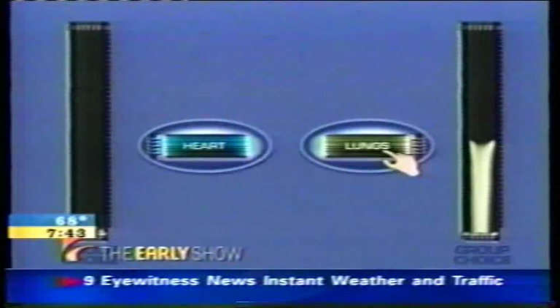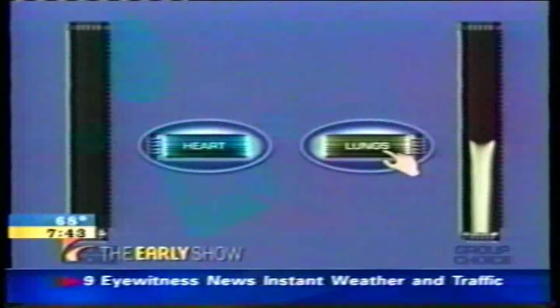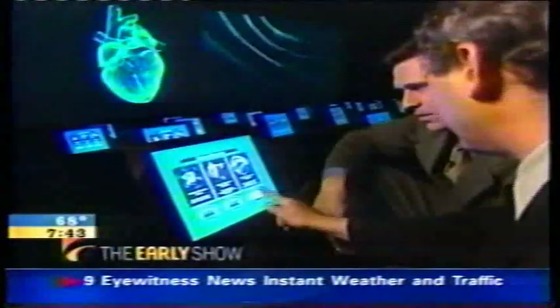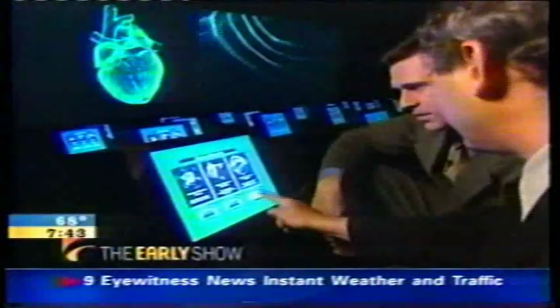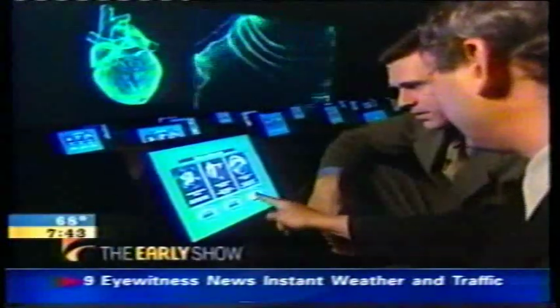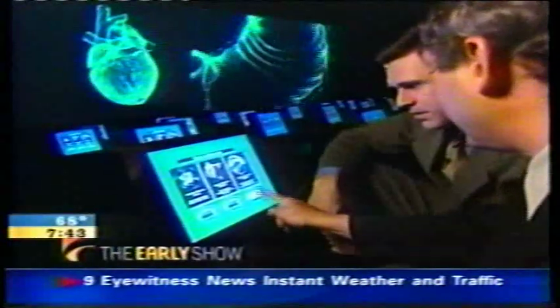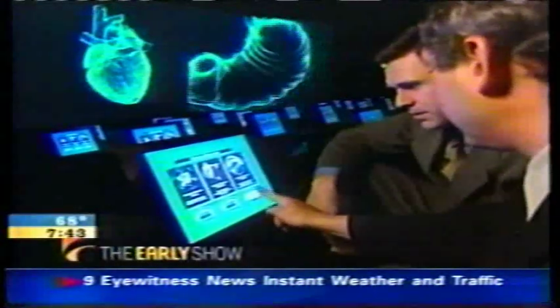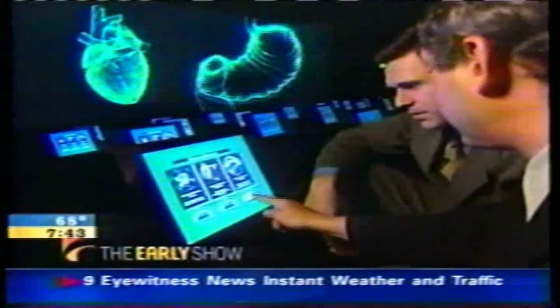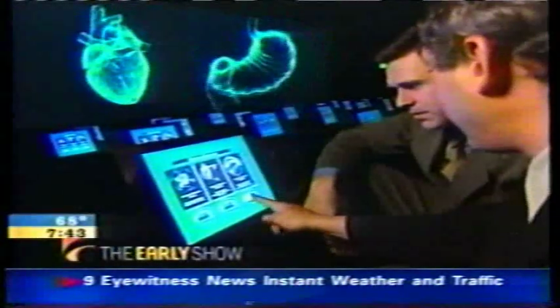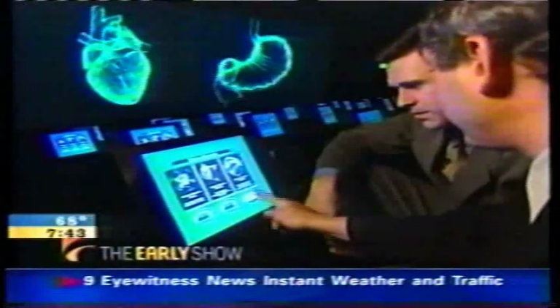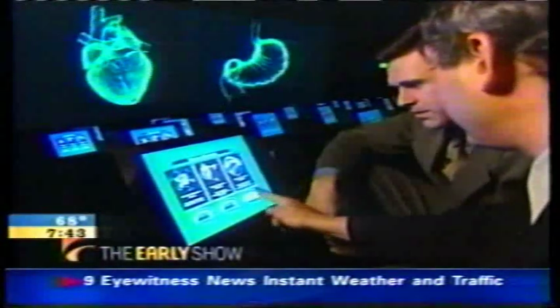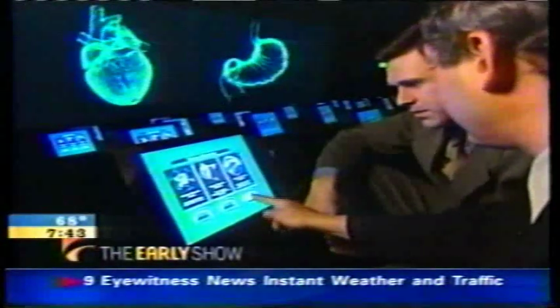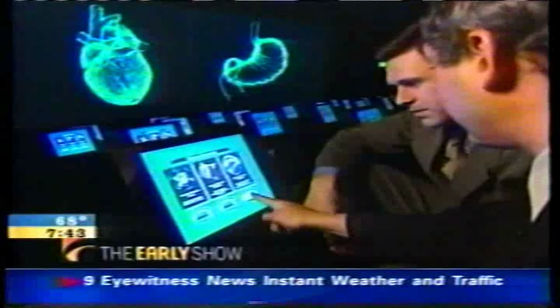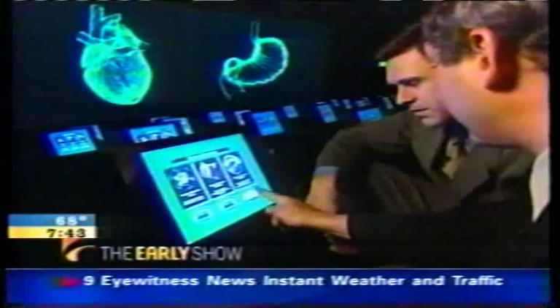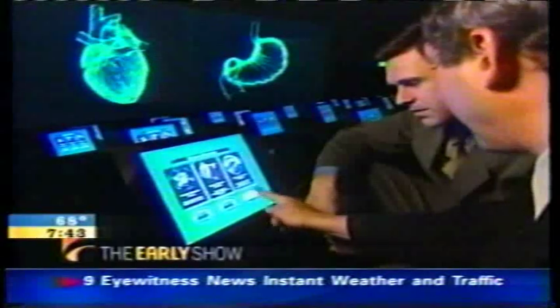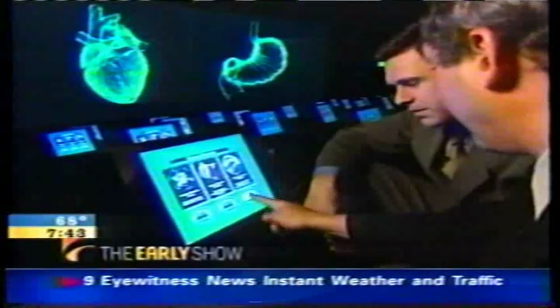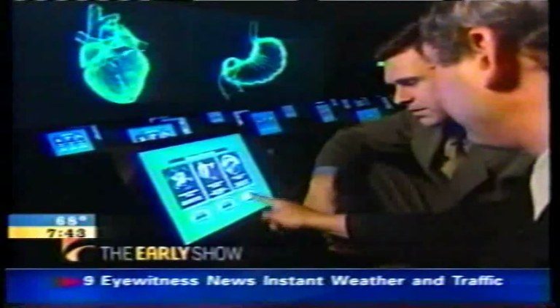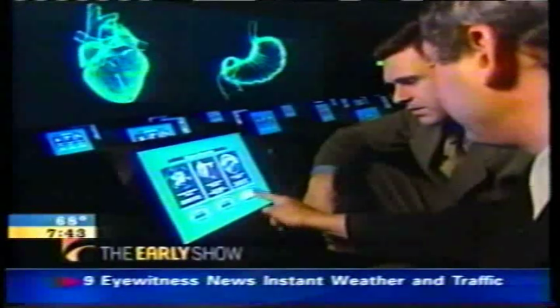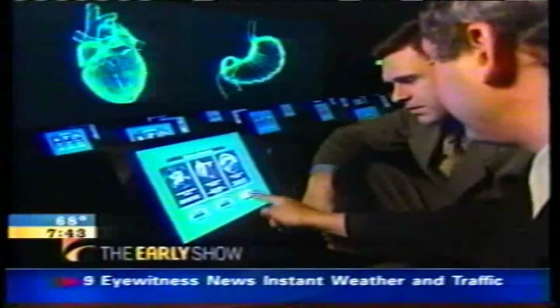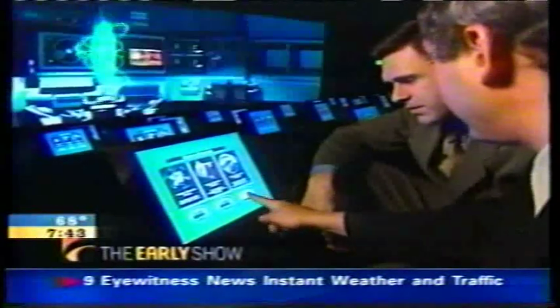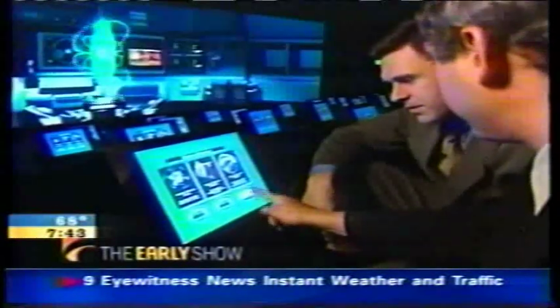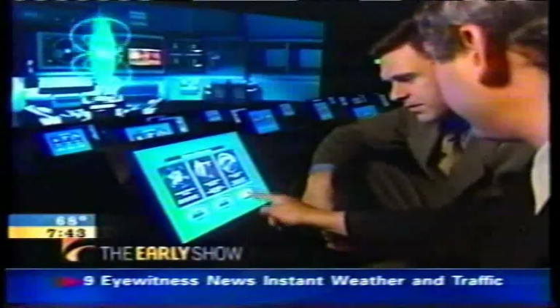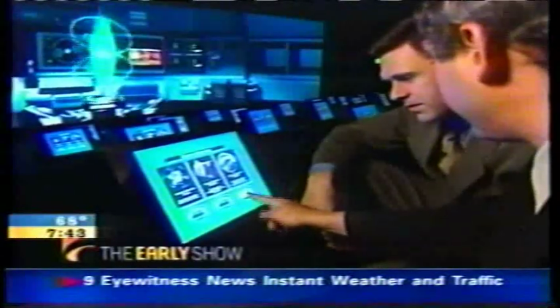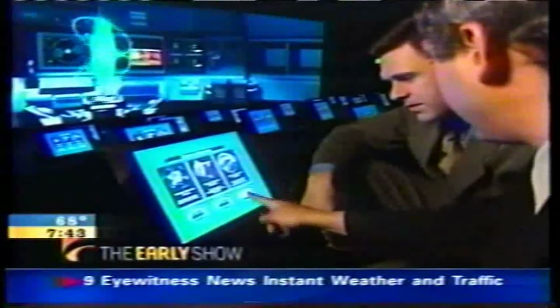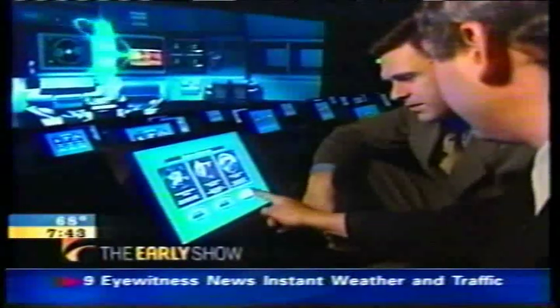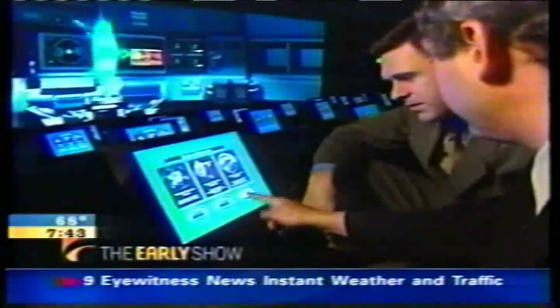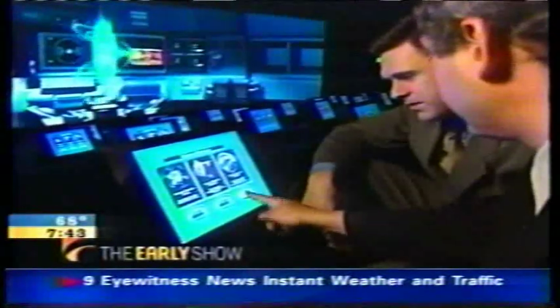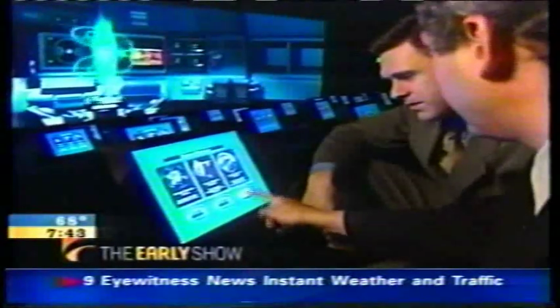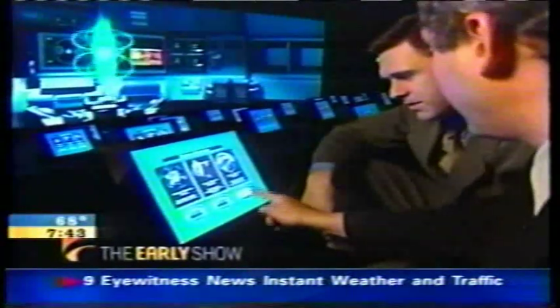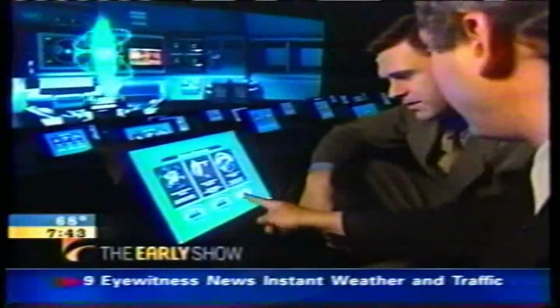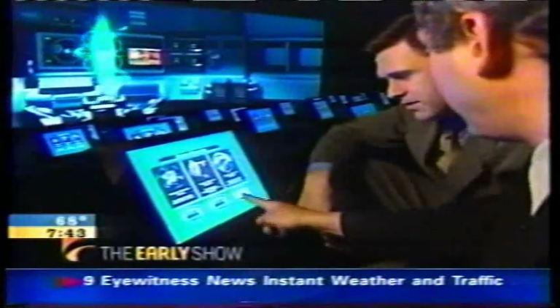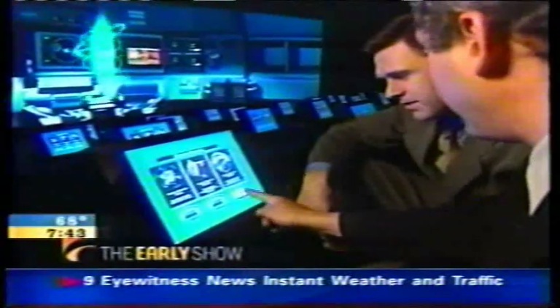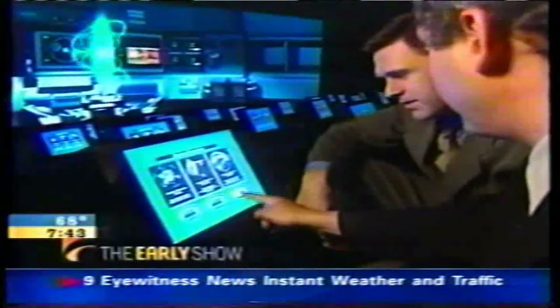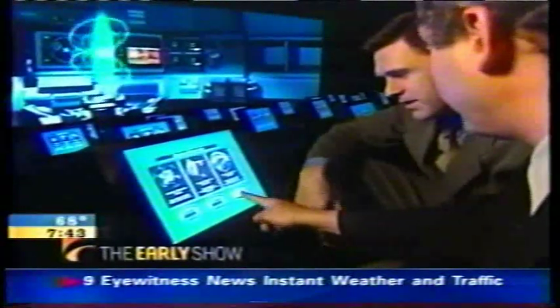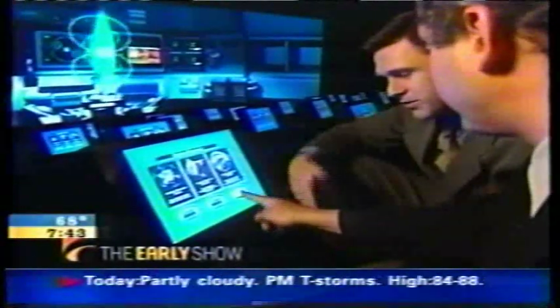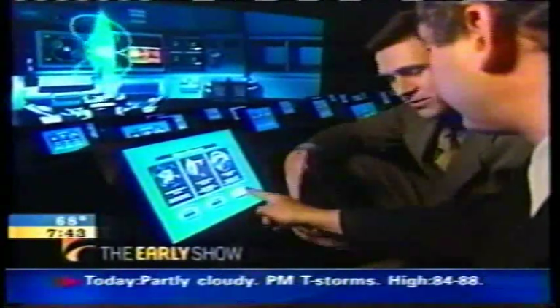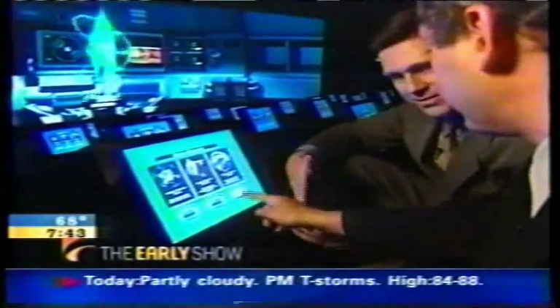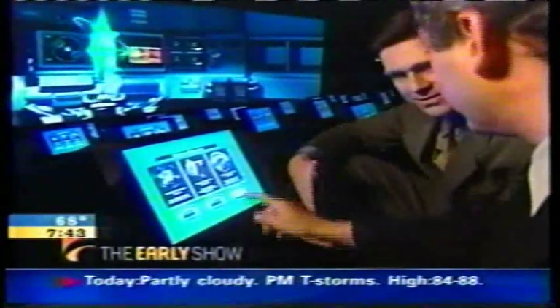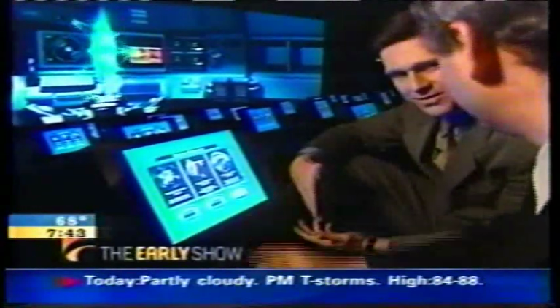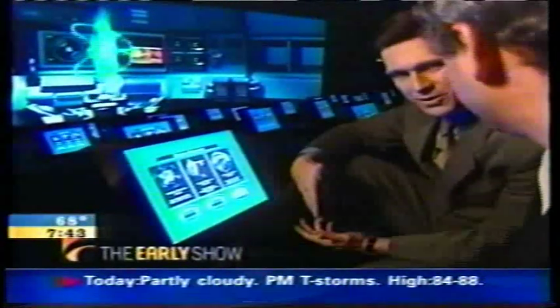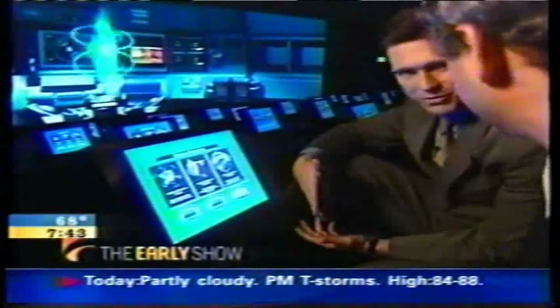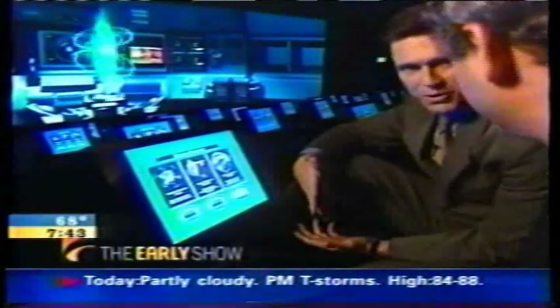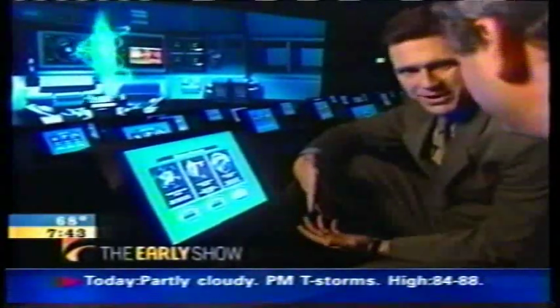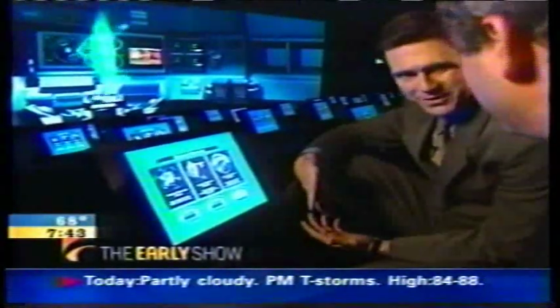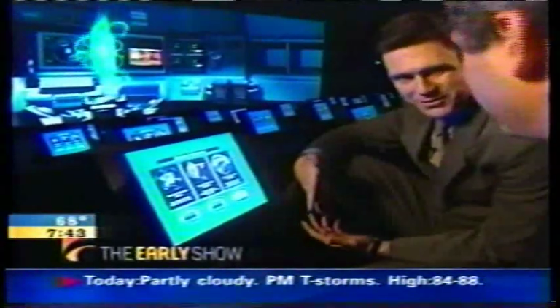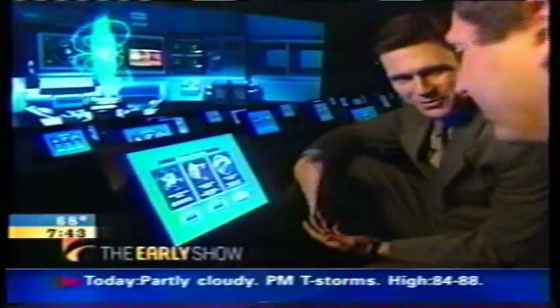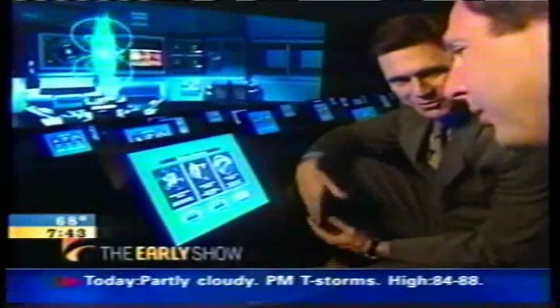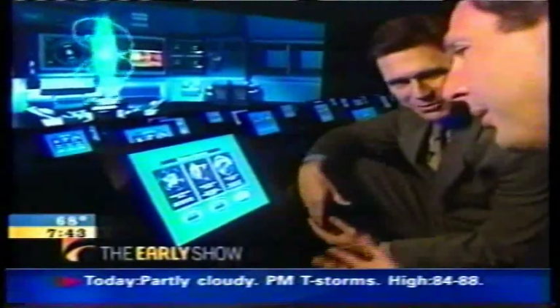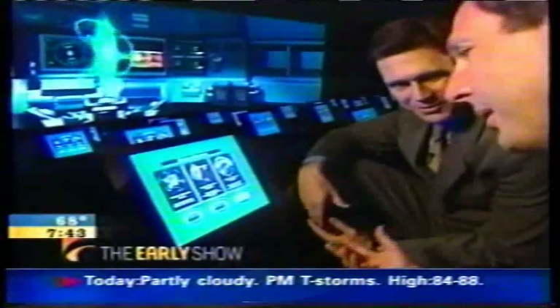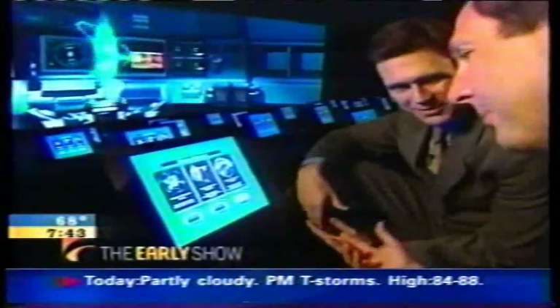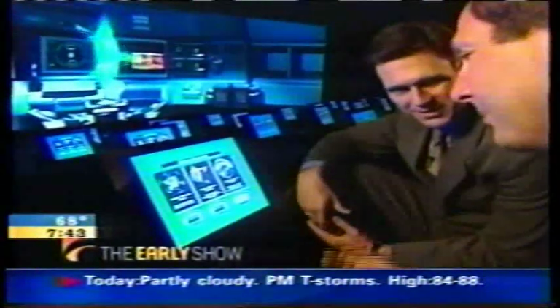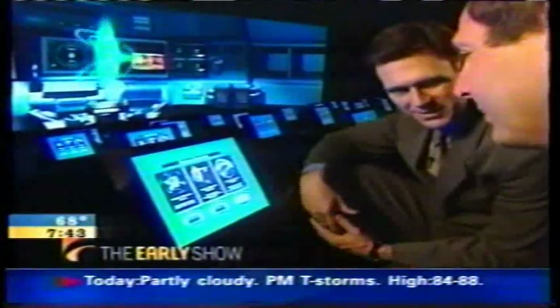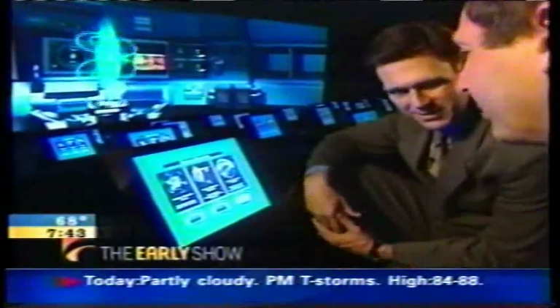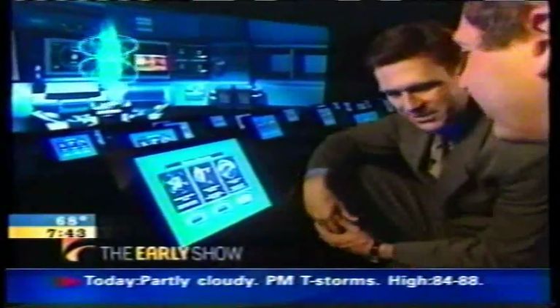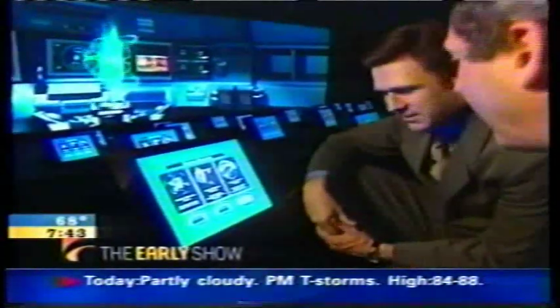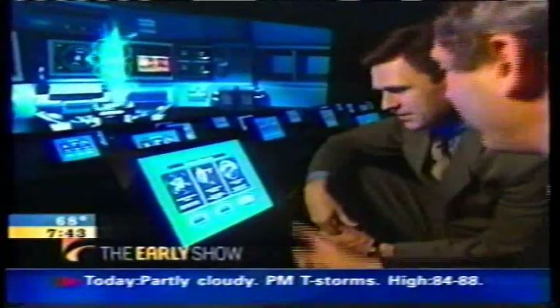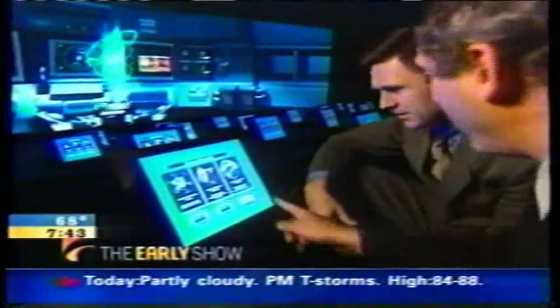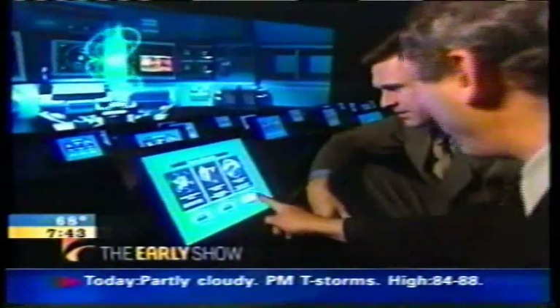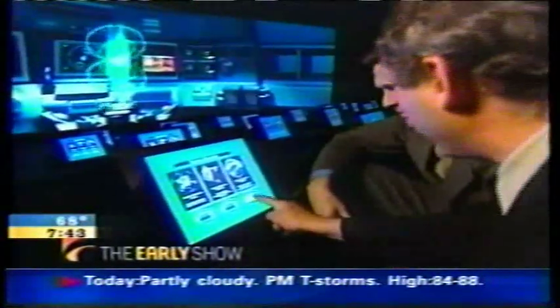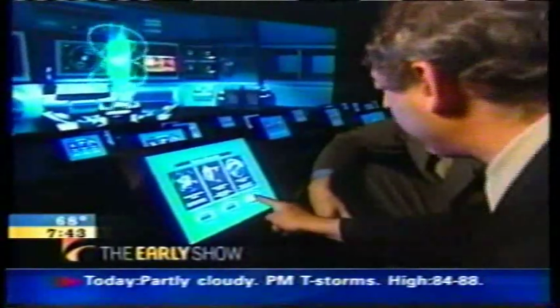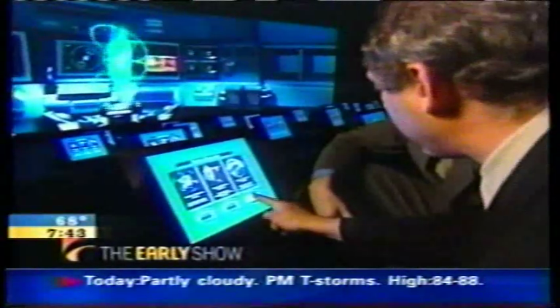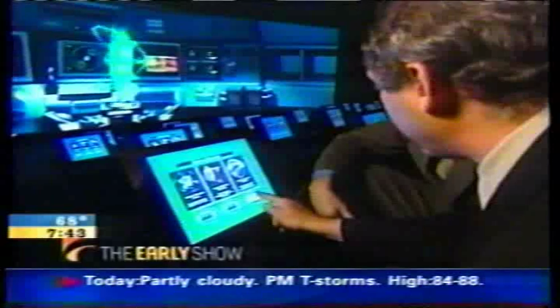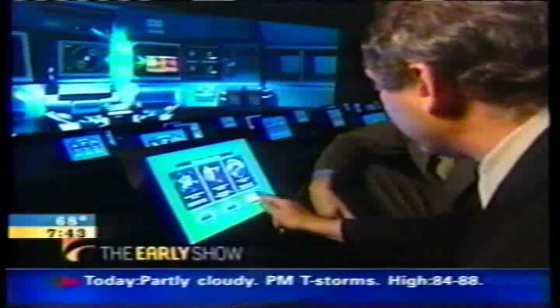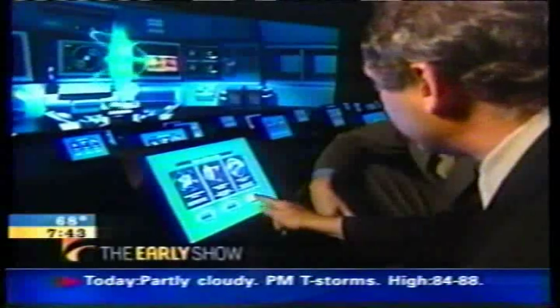By touching the screen multiple times, you're registering a vote. "You're voting. You're saying, I want this."